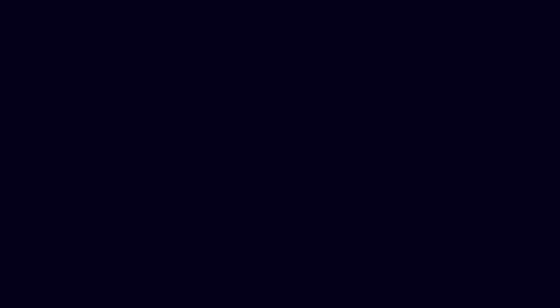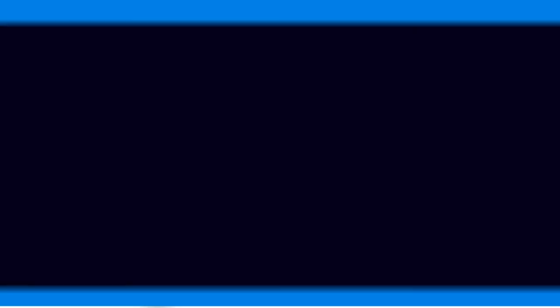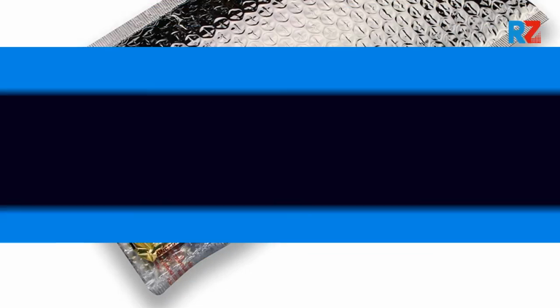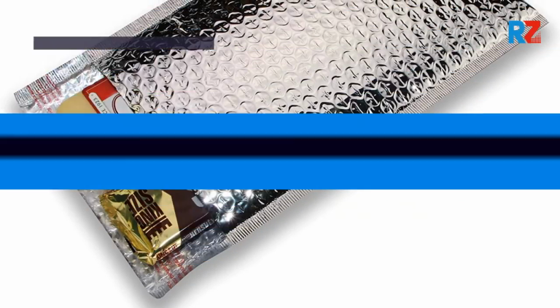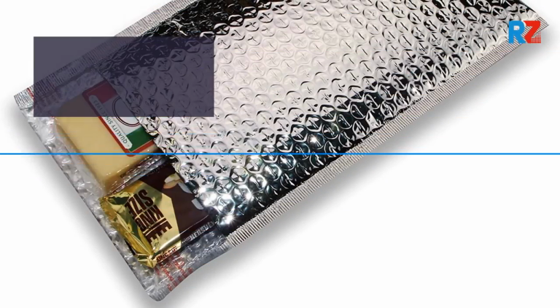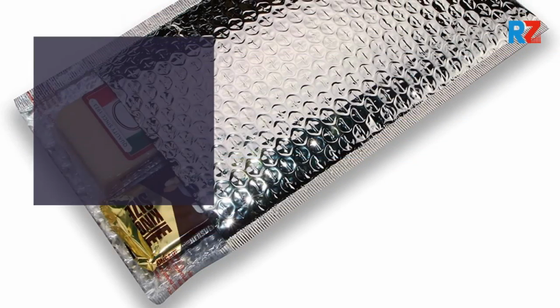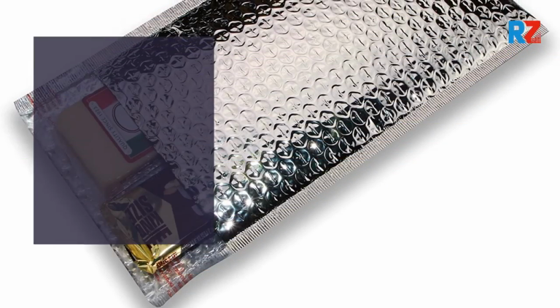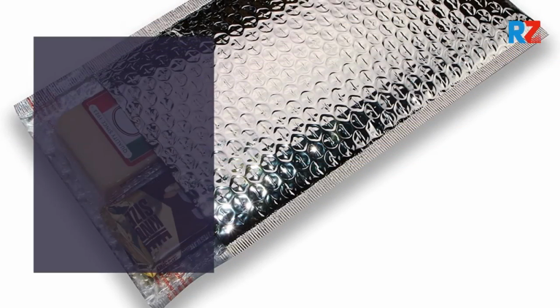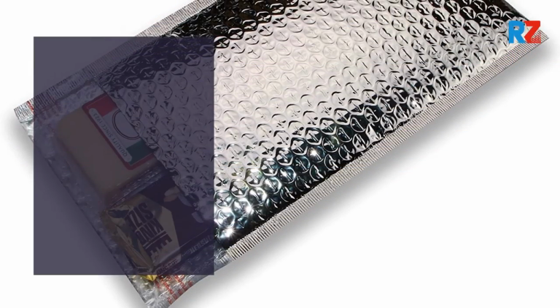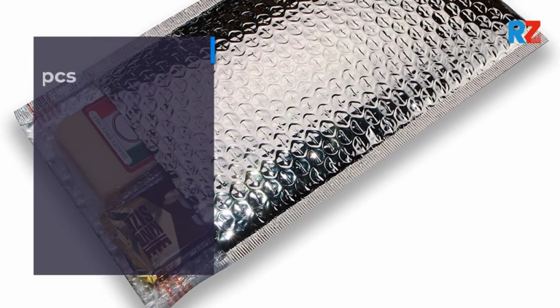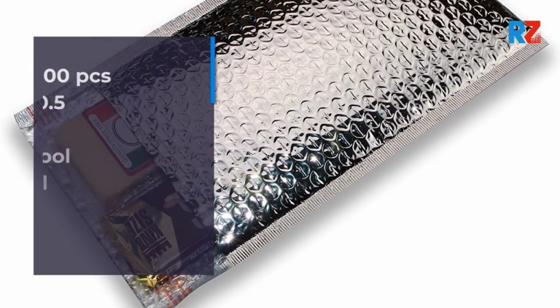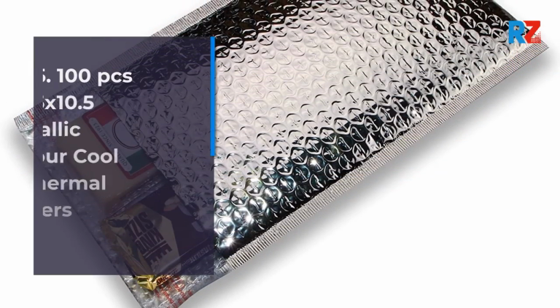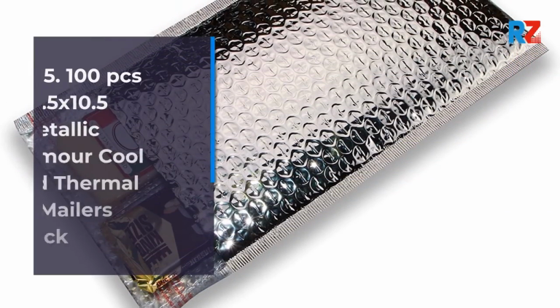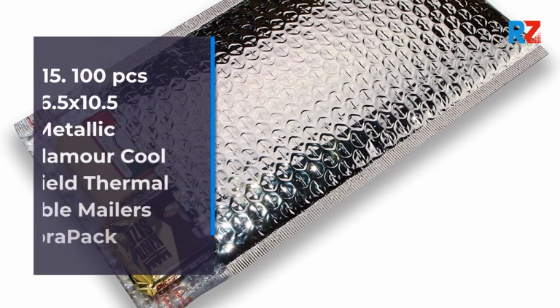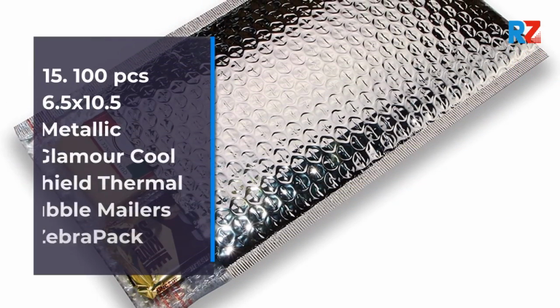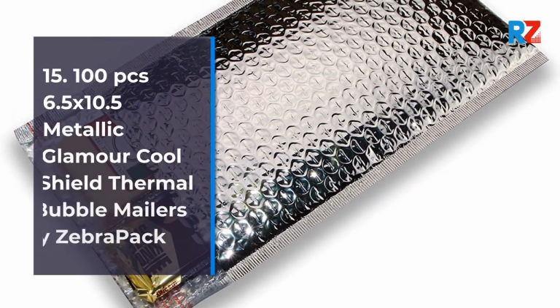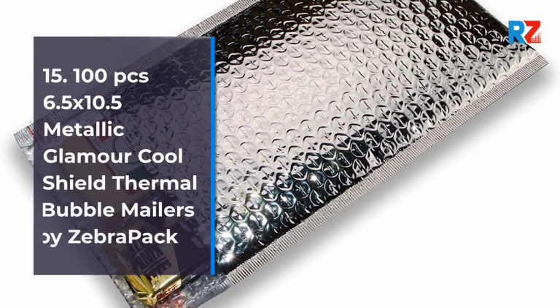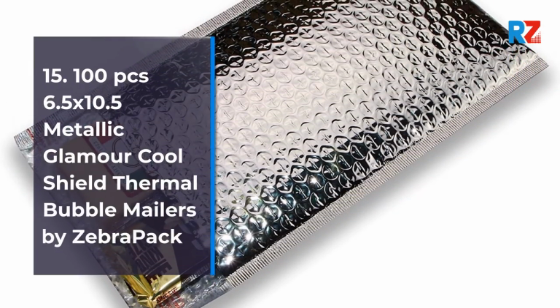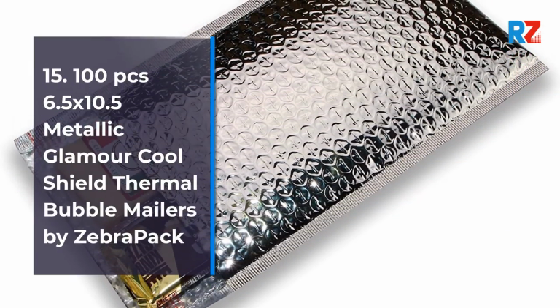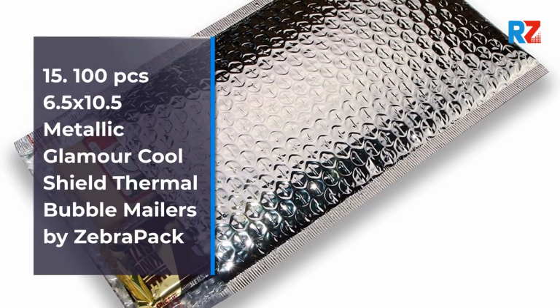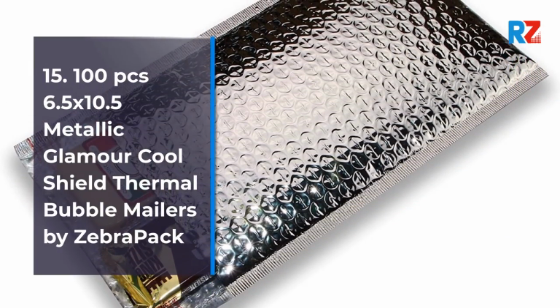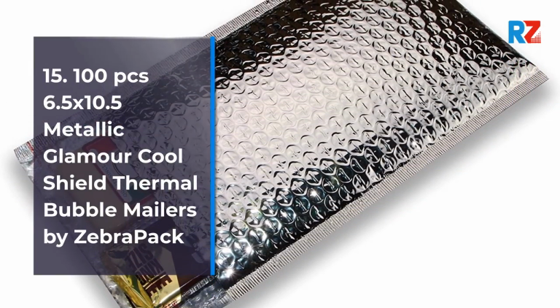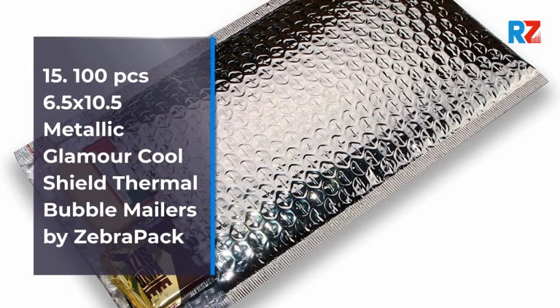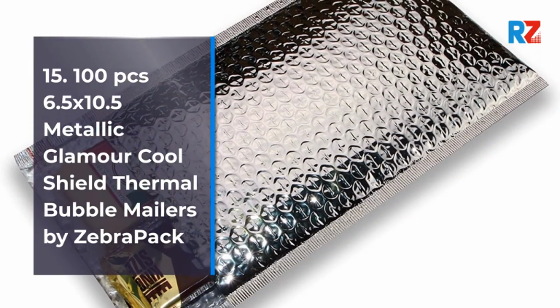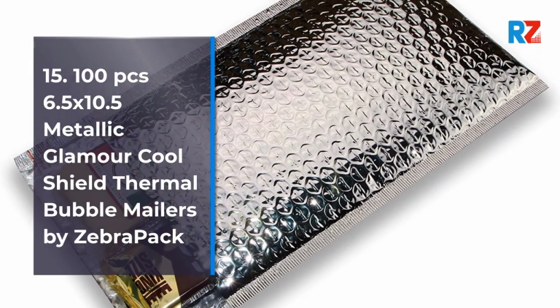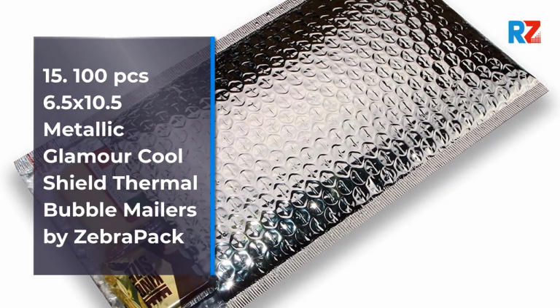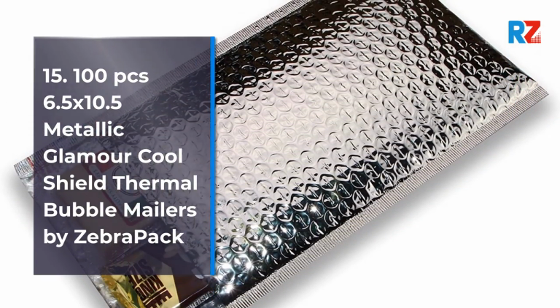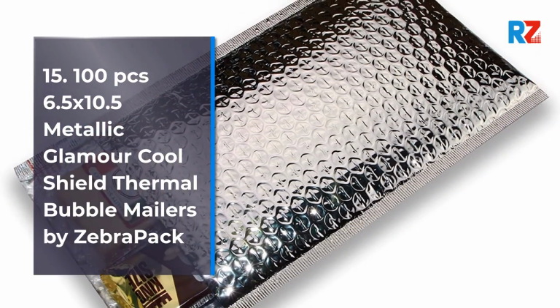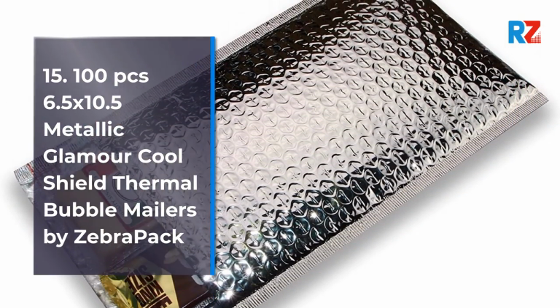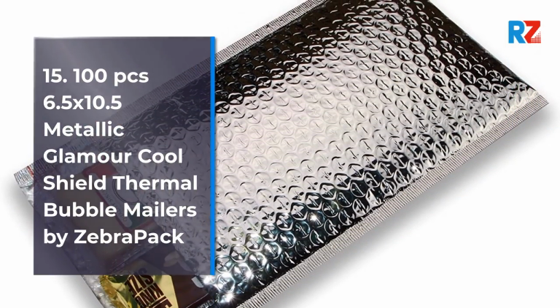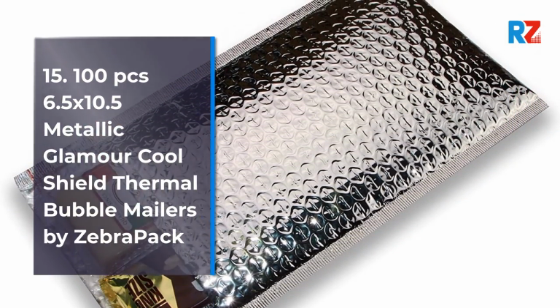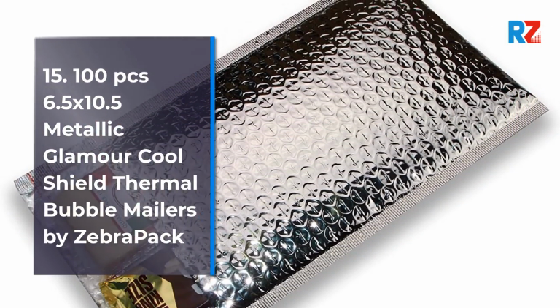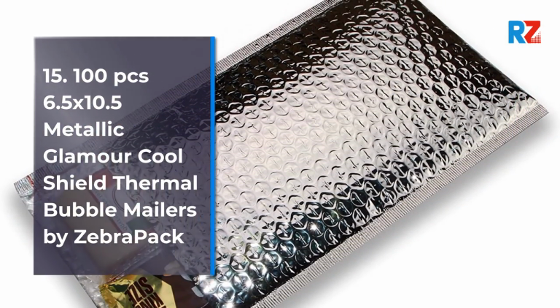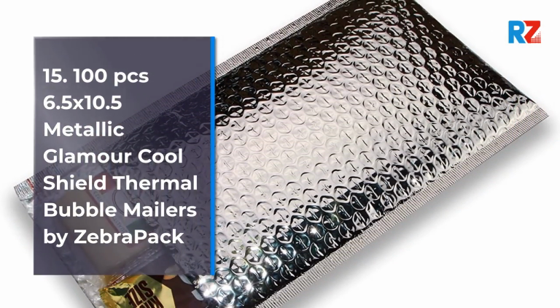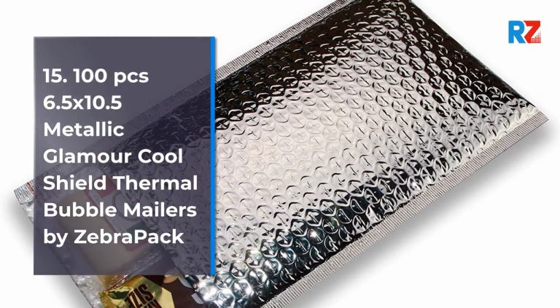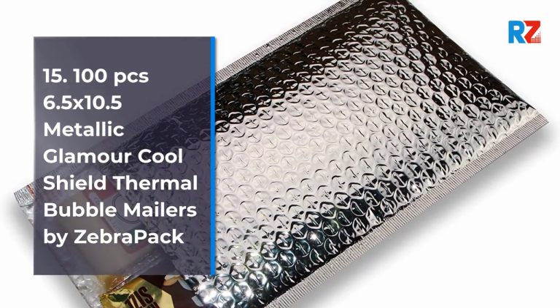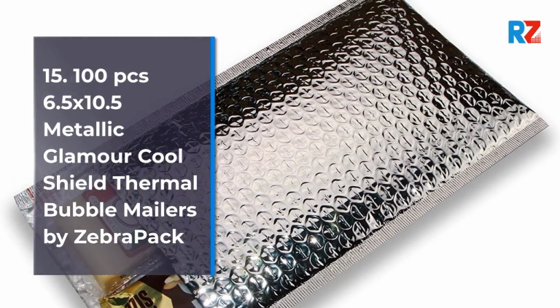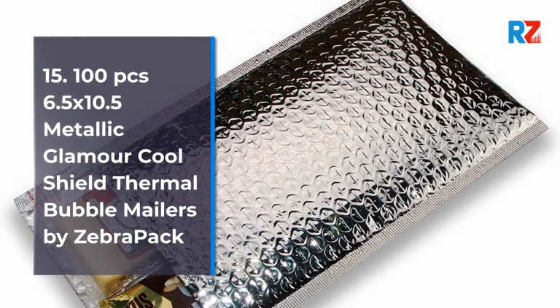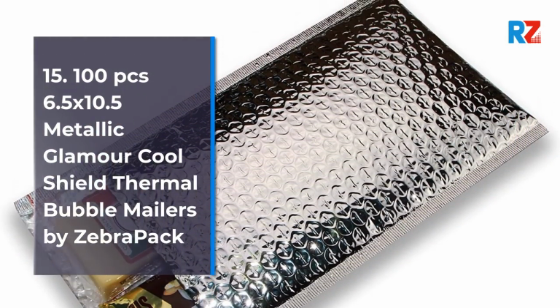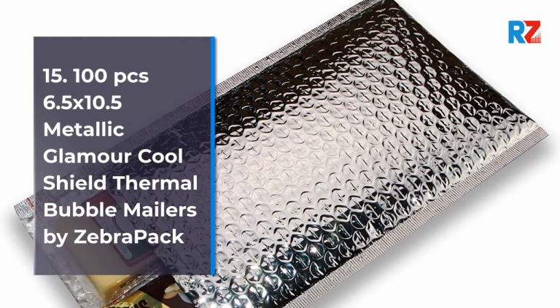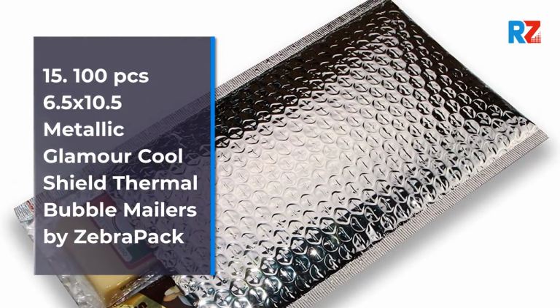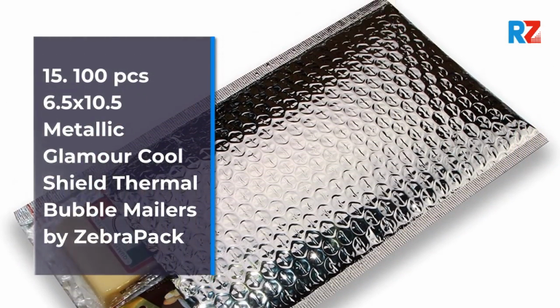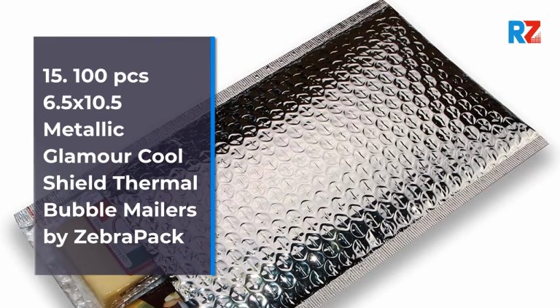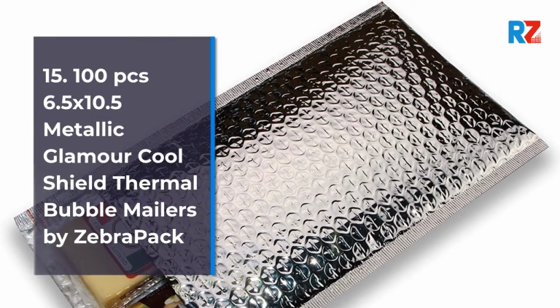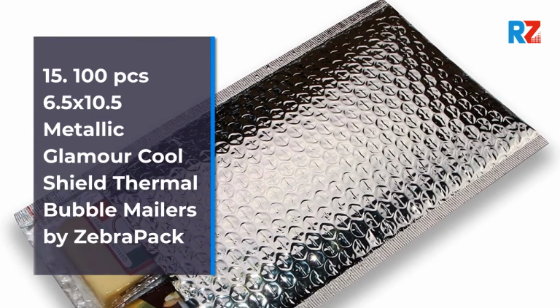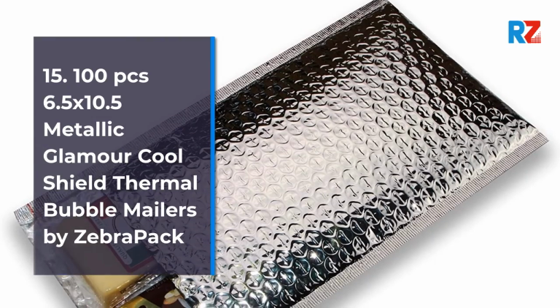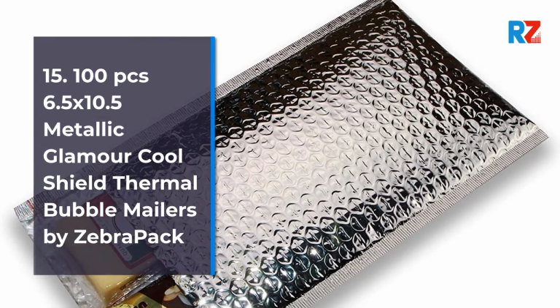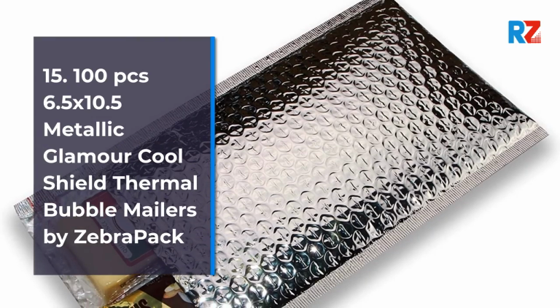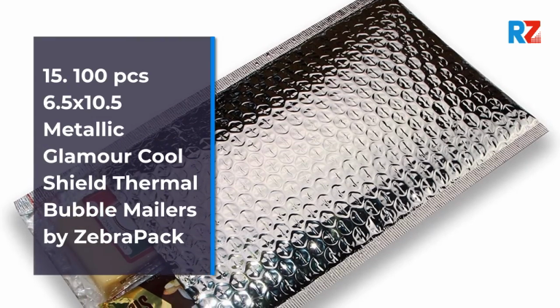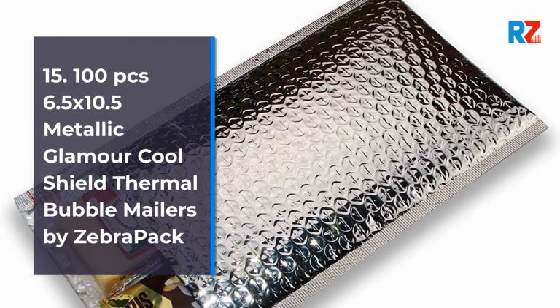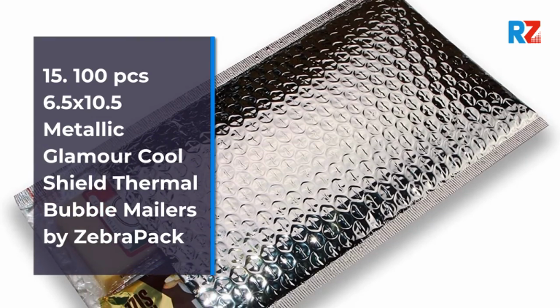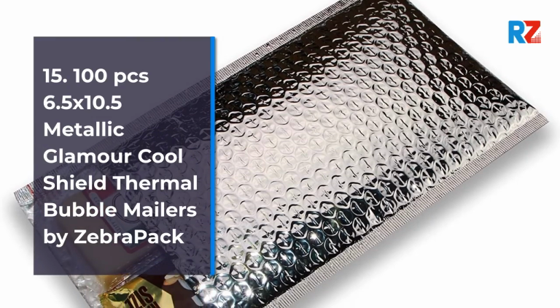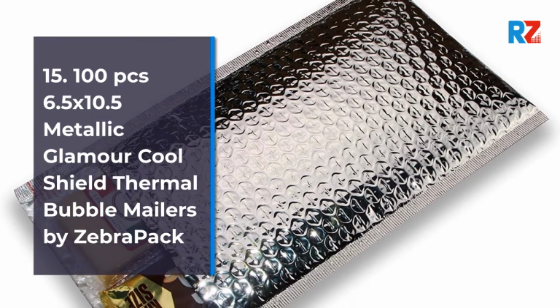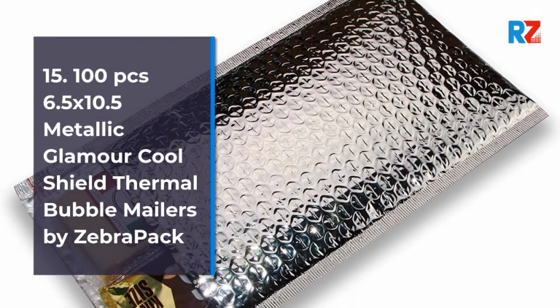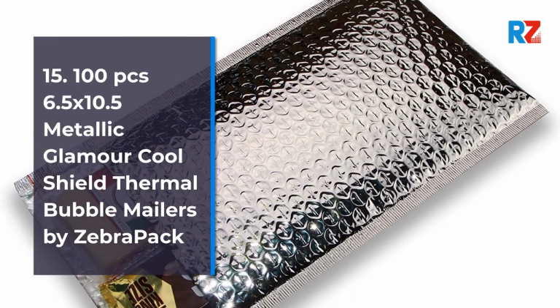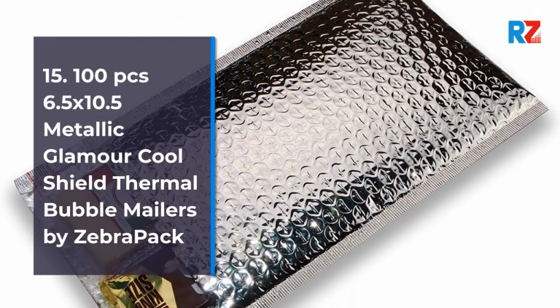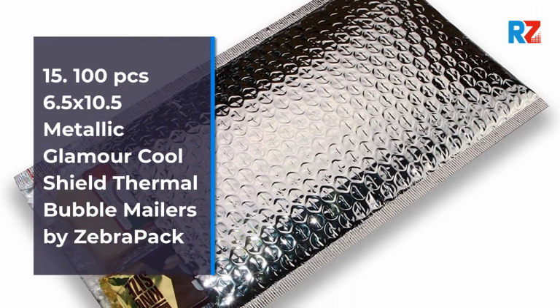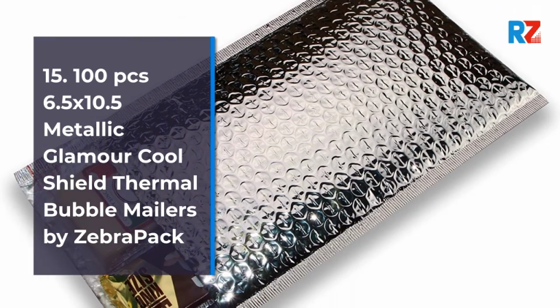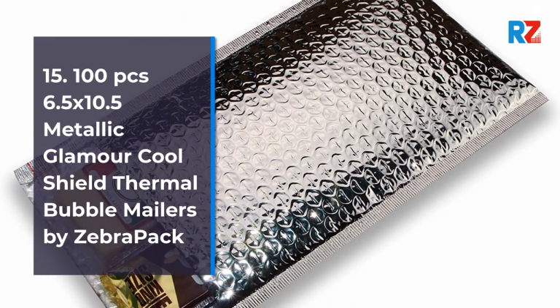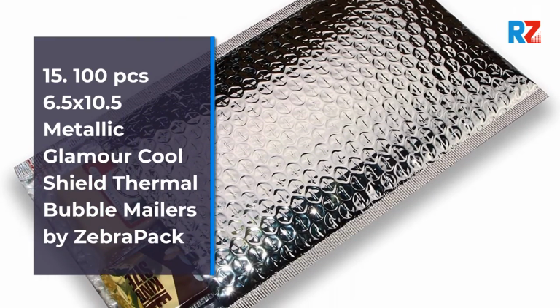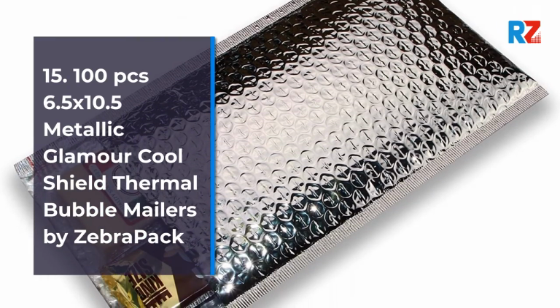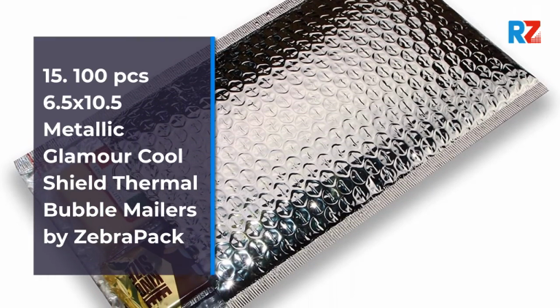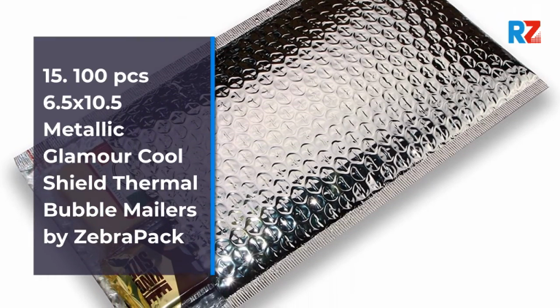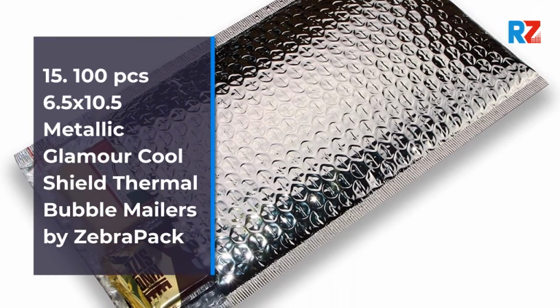15. 100 Pieces 6.5 x 10.5 Metallic Liner Cool Shield Thermal Bubble Mailers, by Zebra Pack.